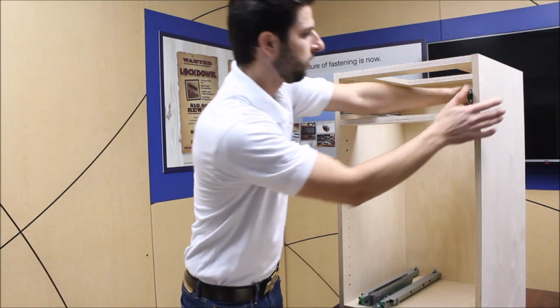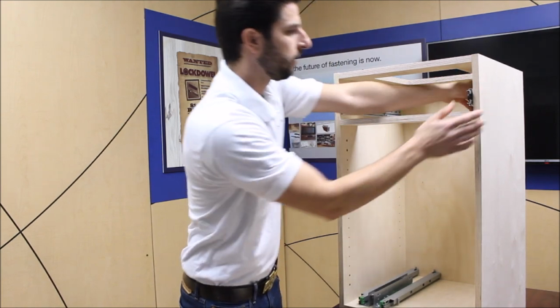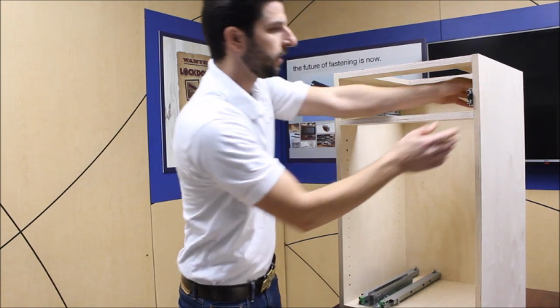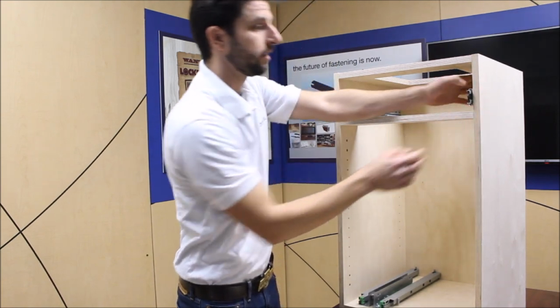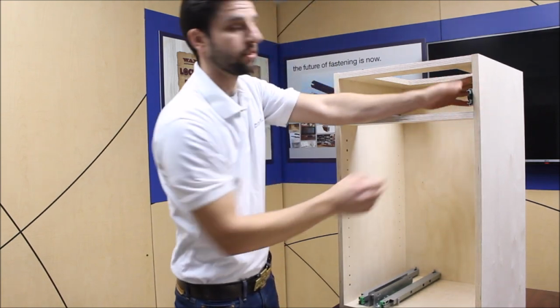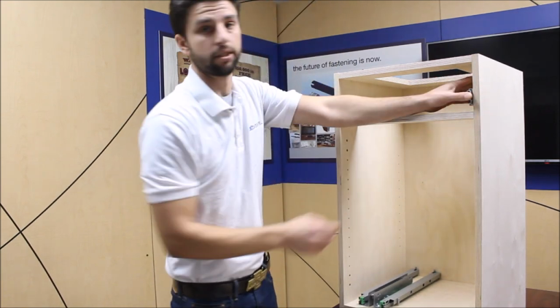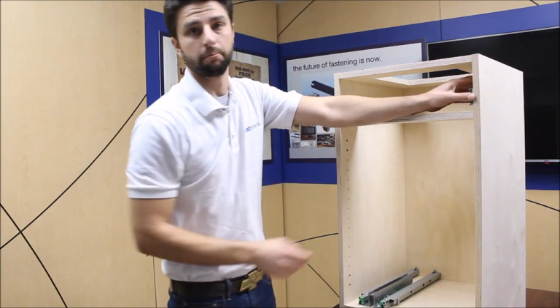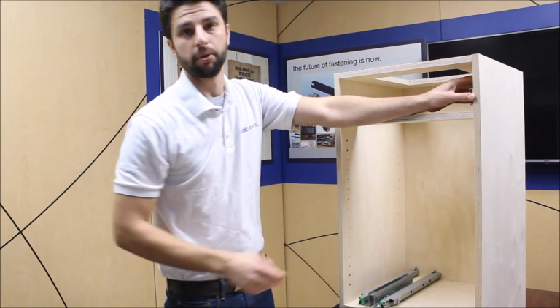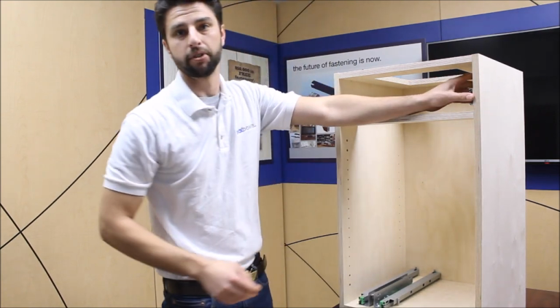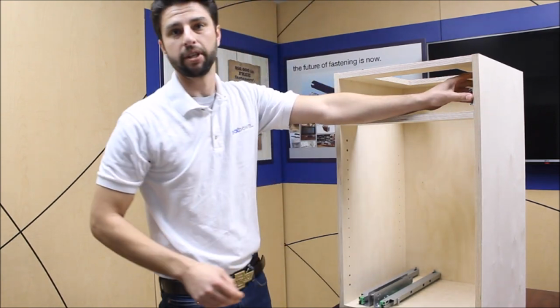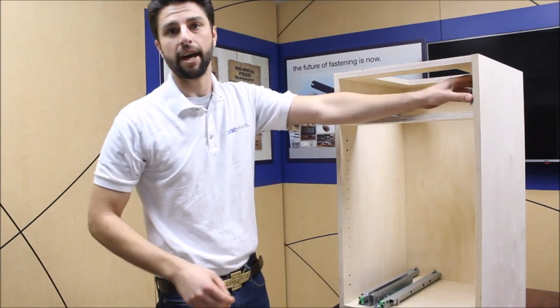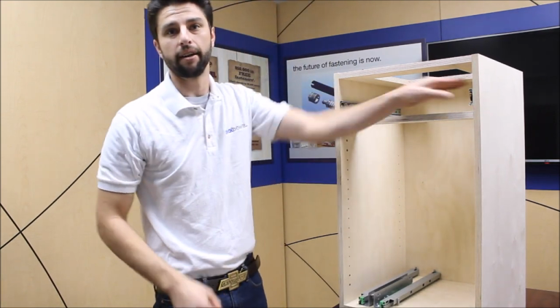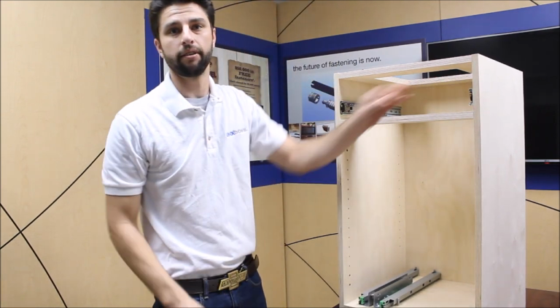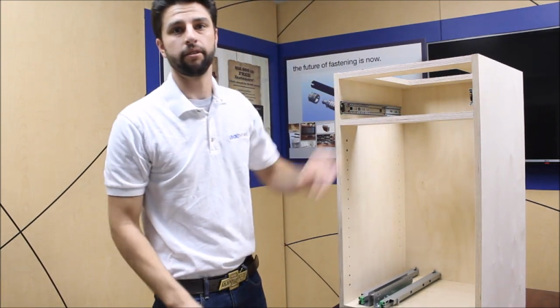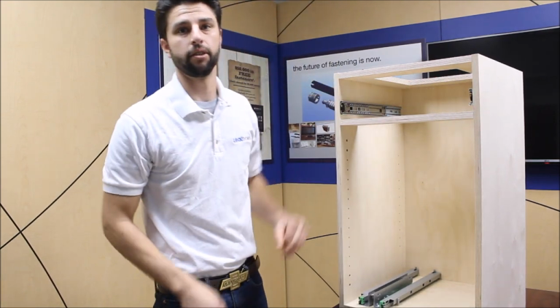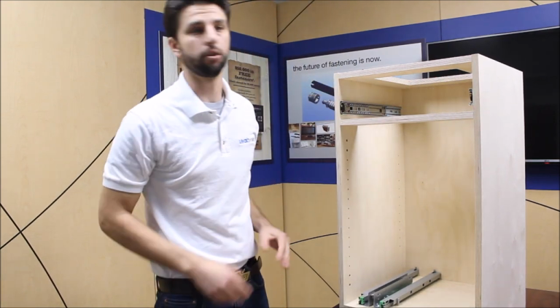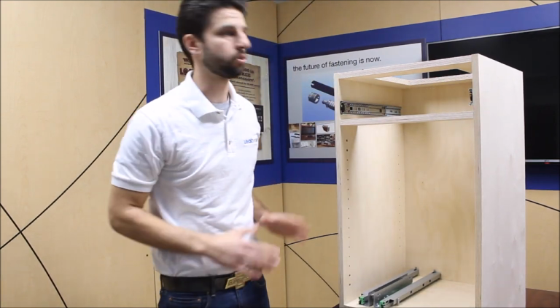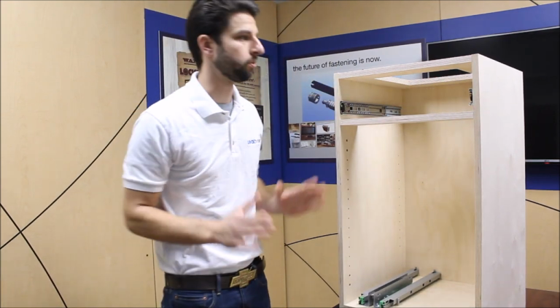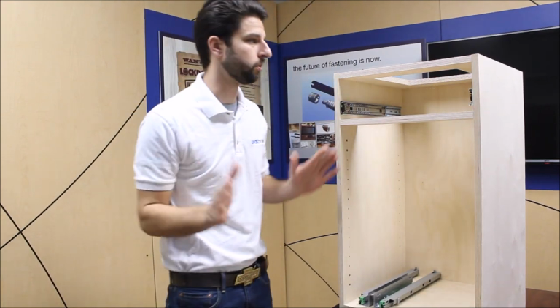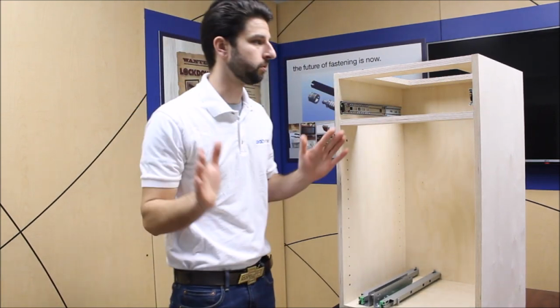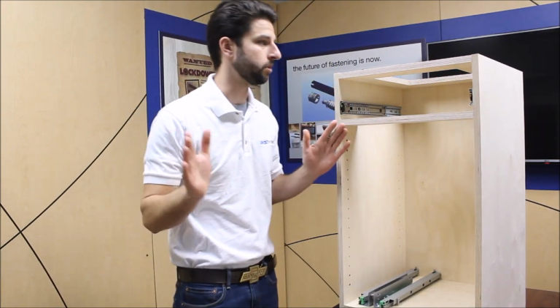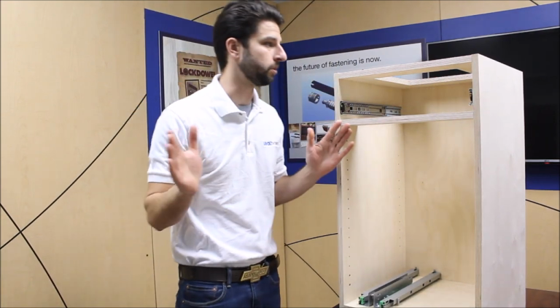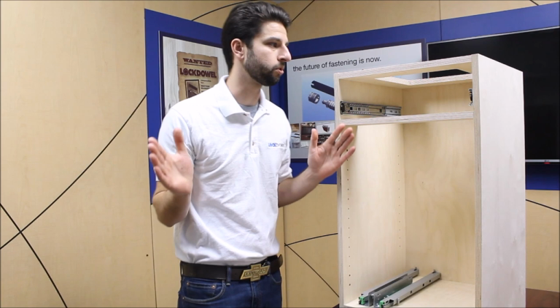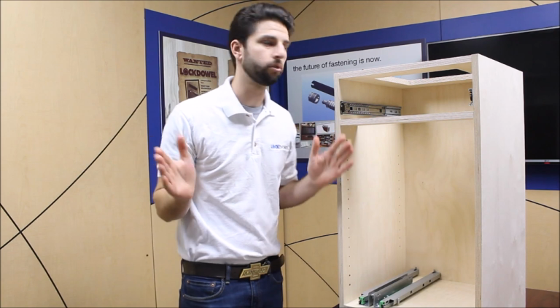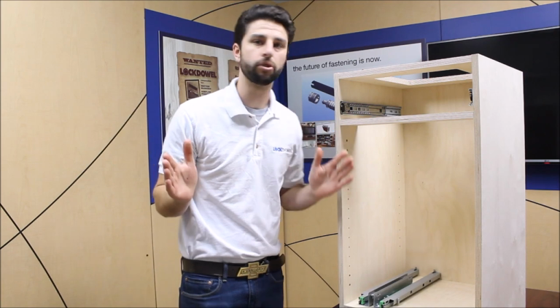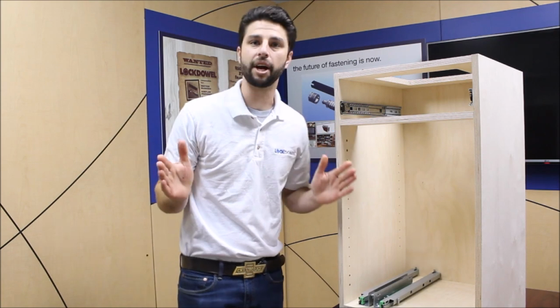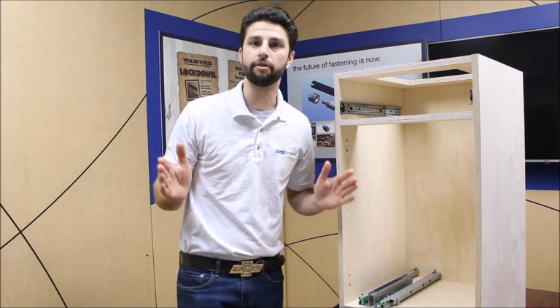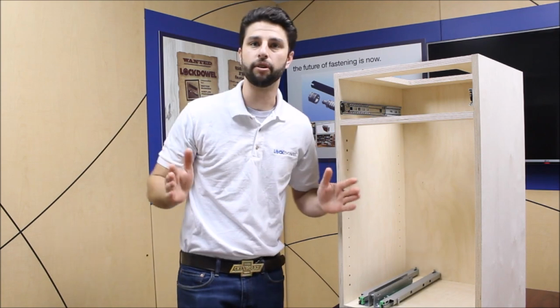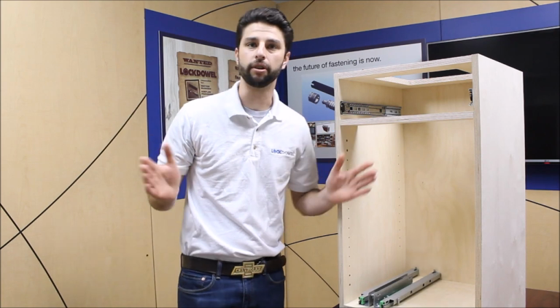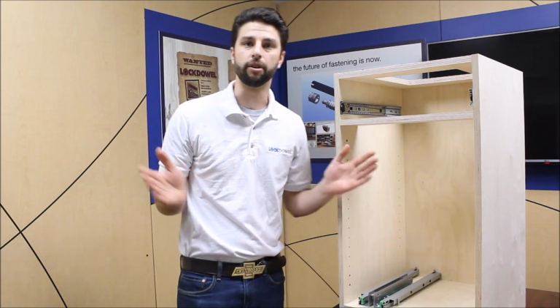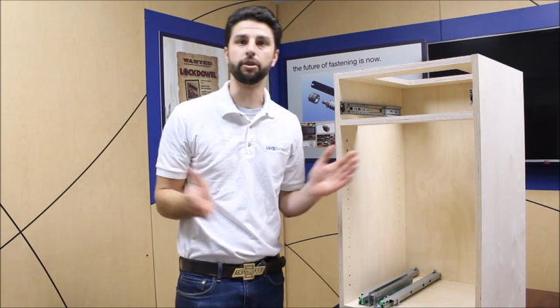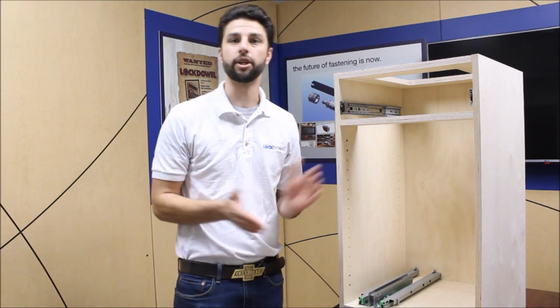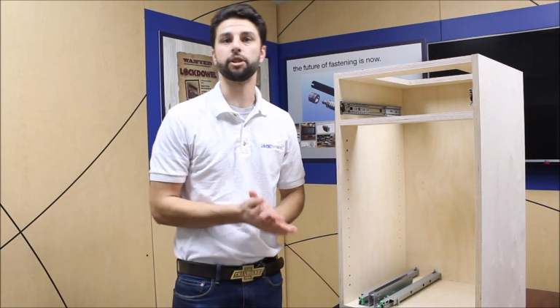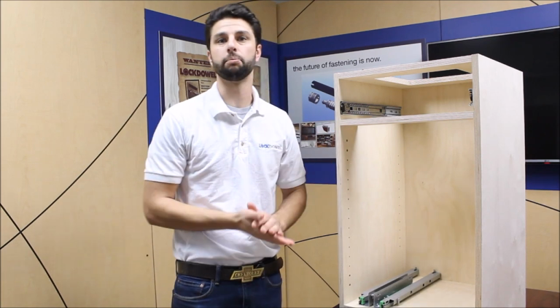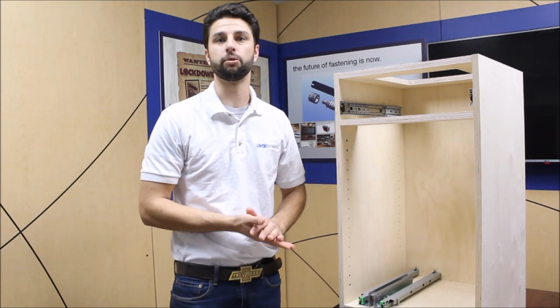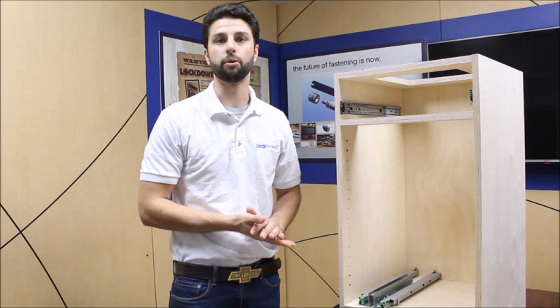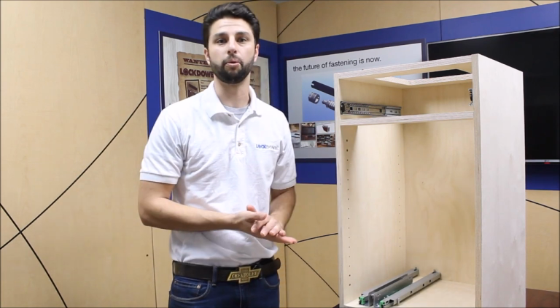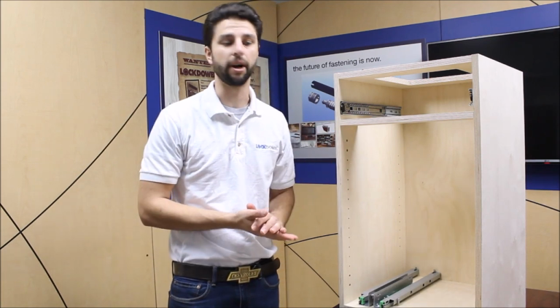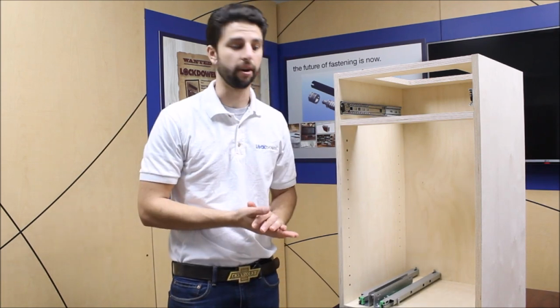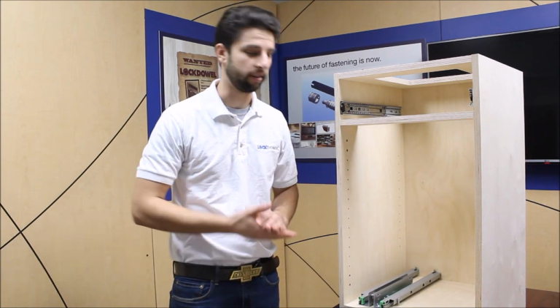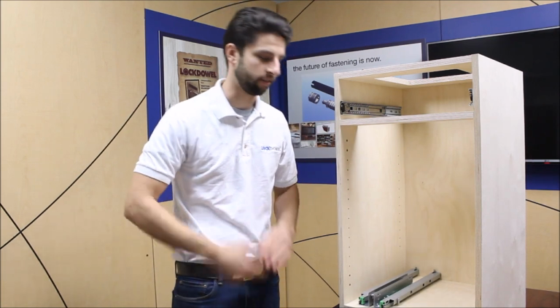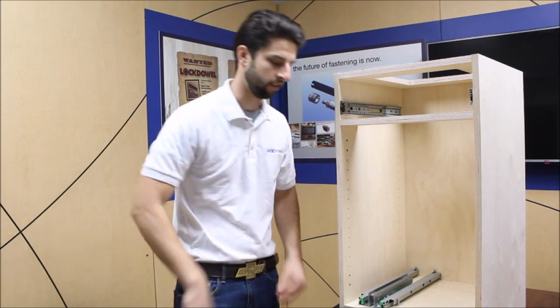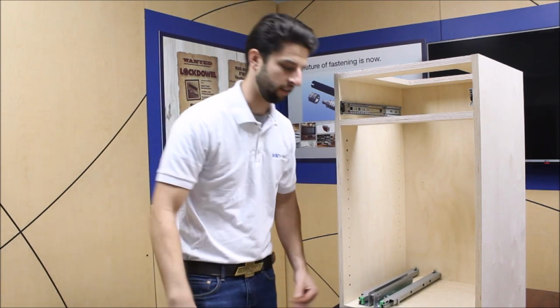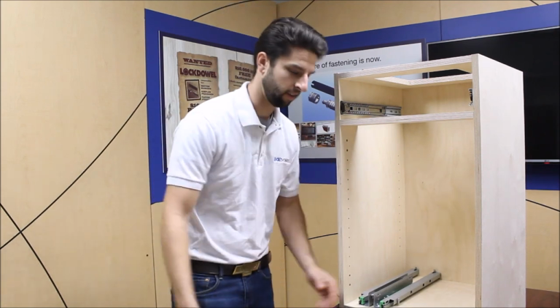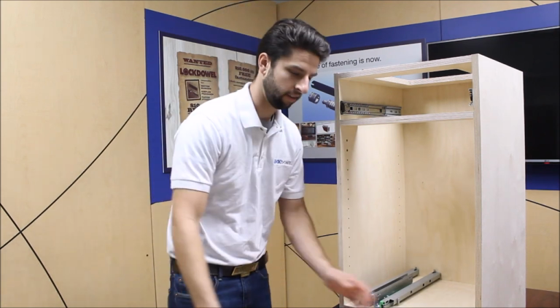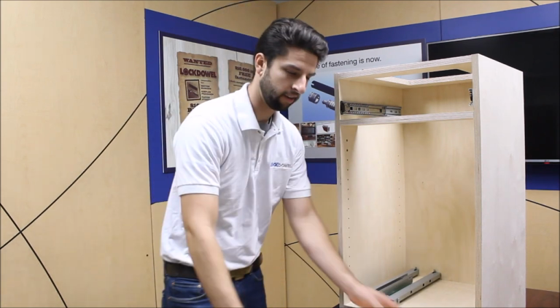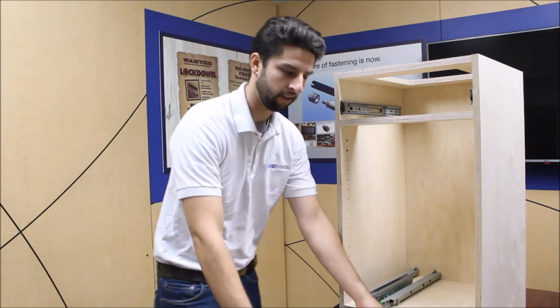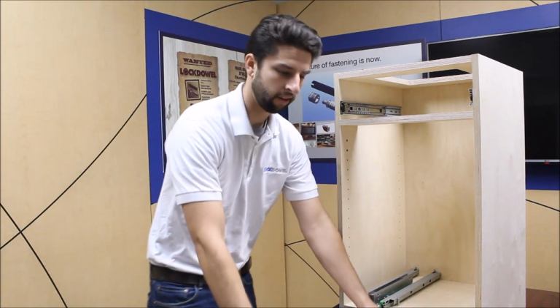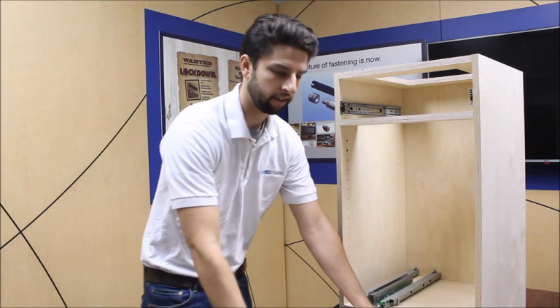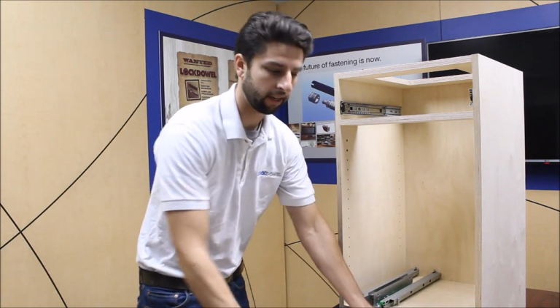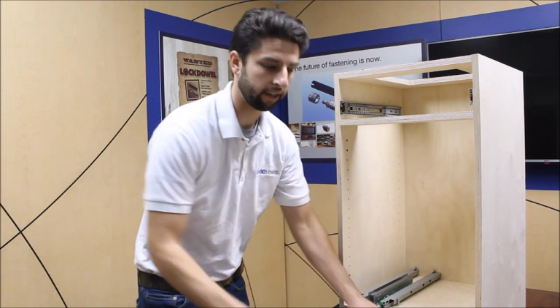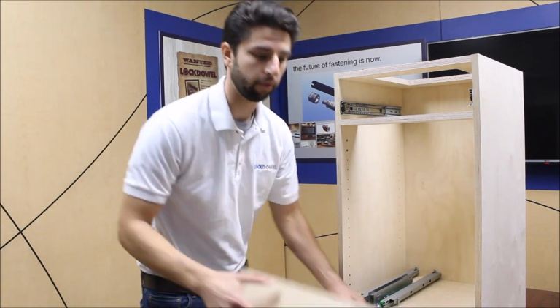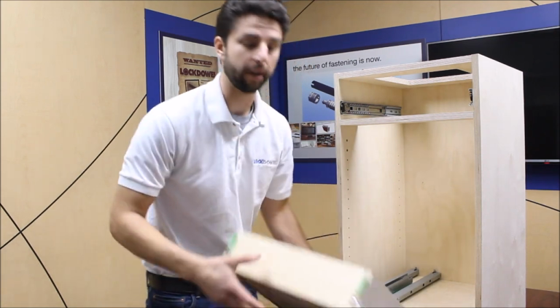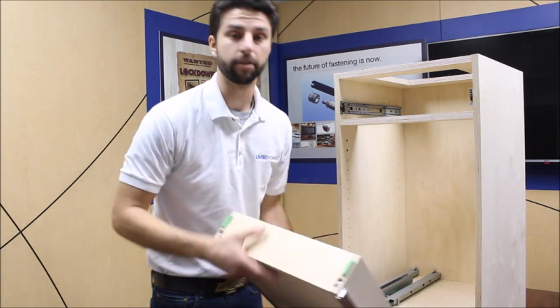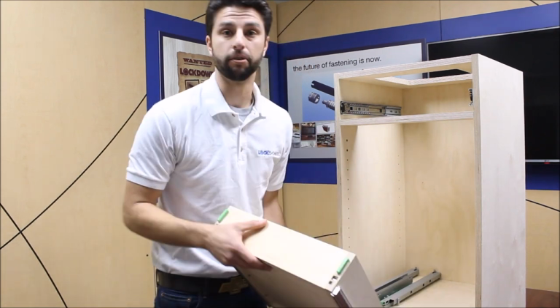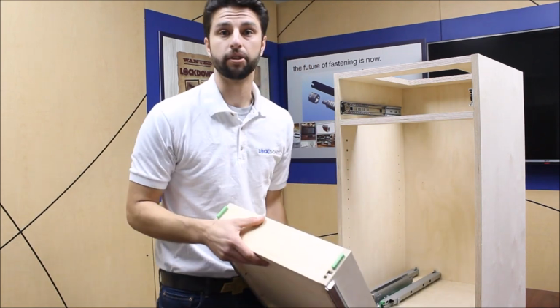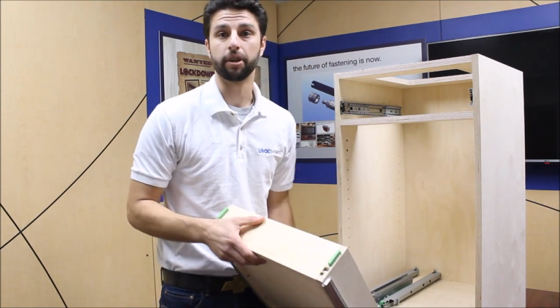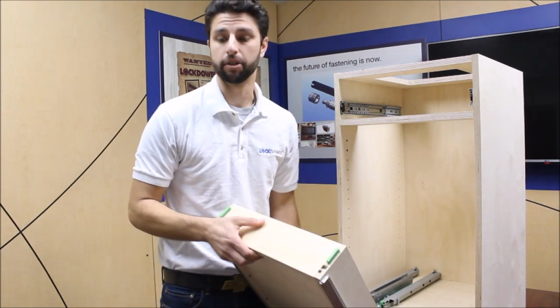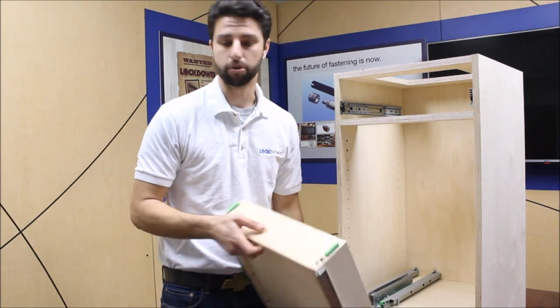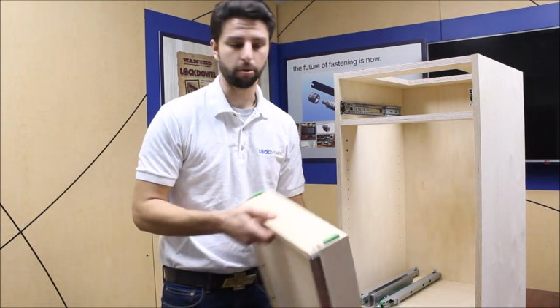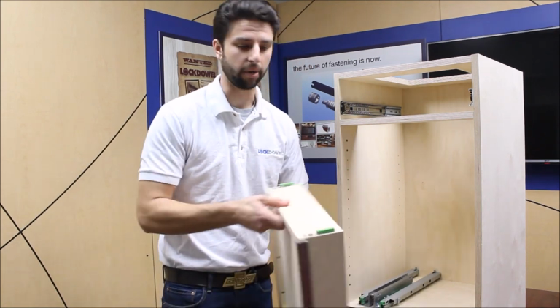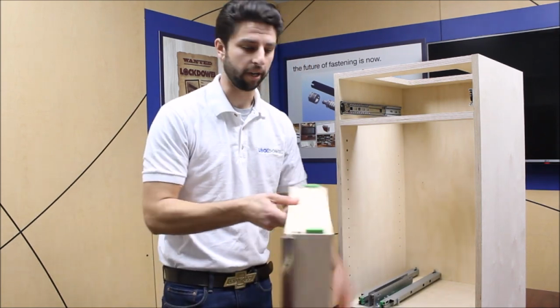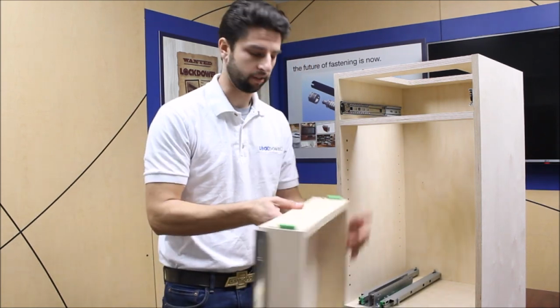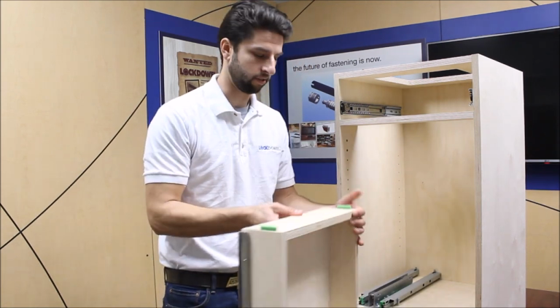And it's as simple as that — no screws, no screwdriver, no adjustments required. Now you're ready to install your drawer box.